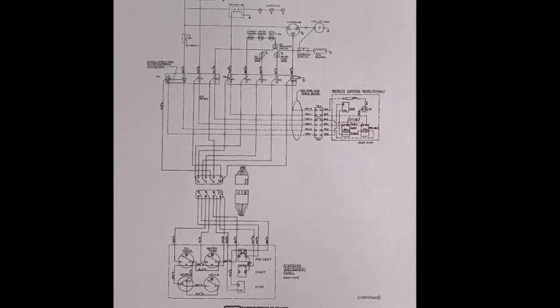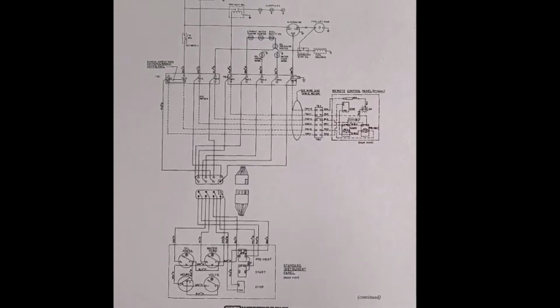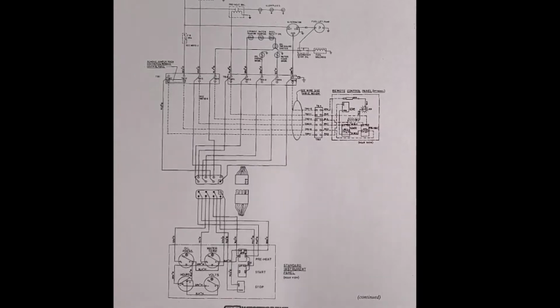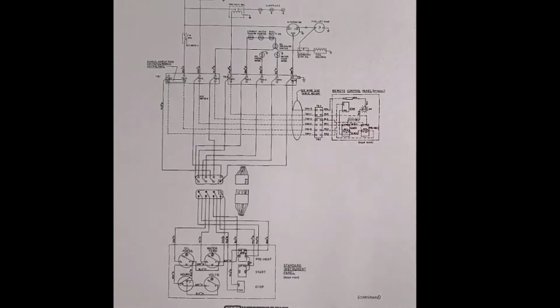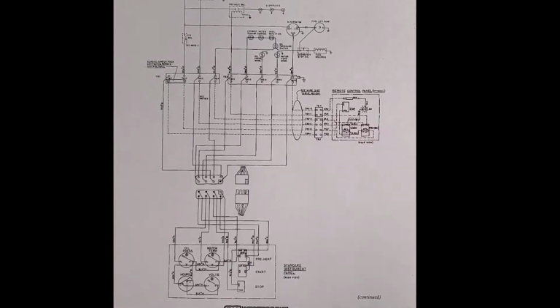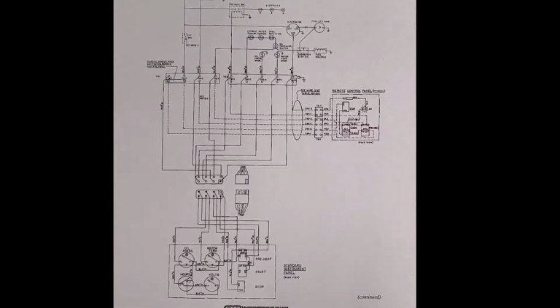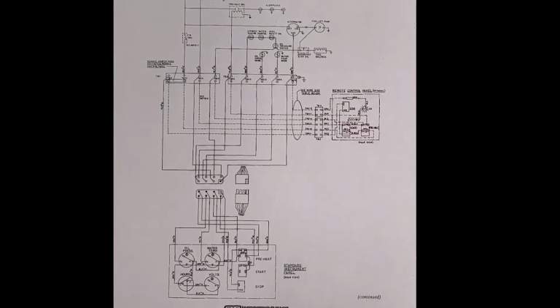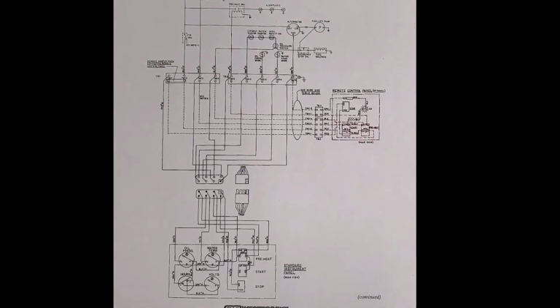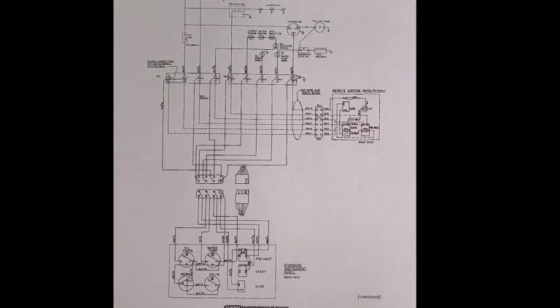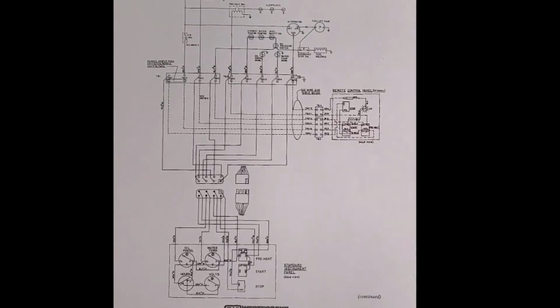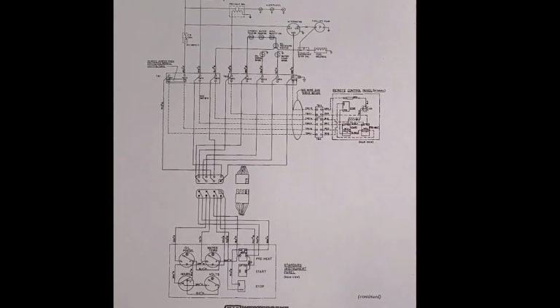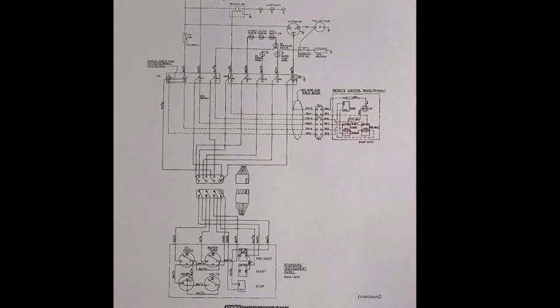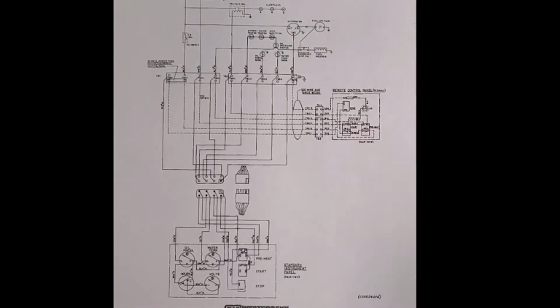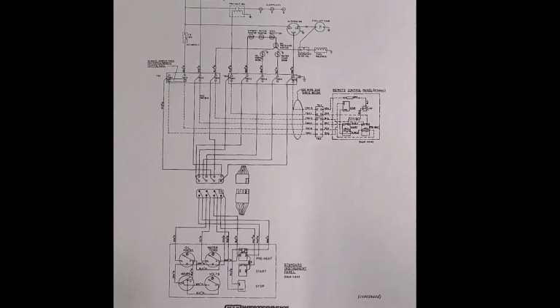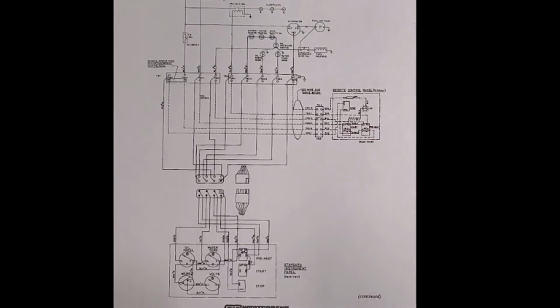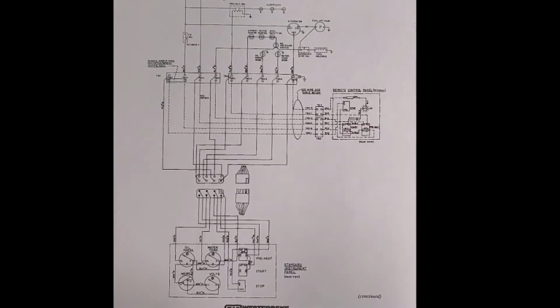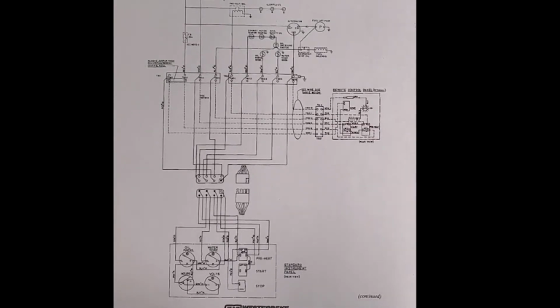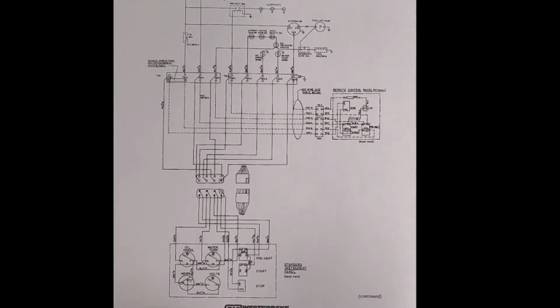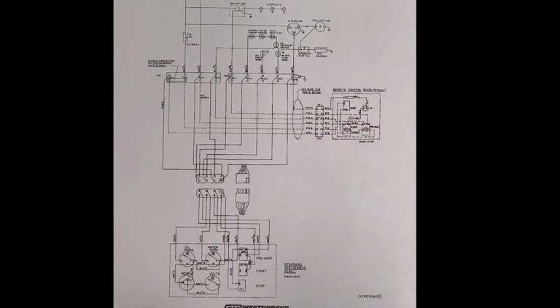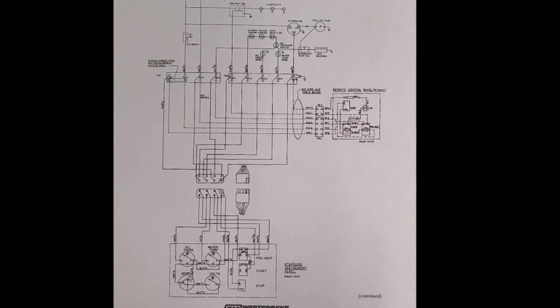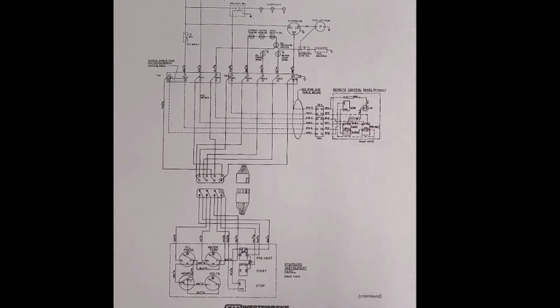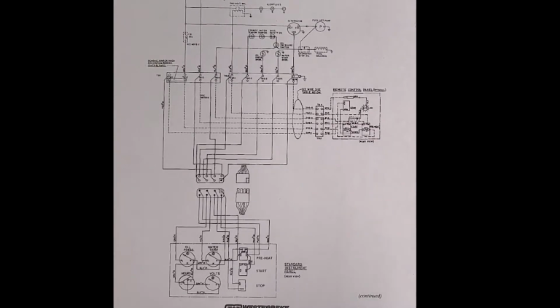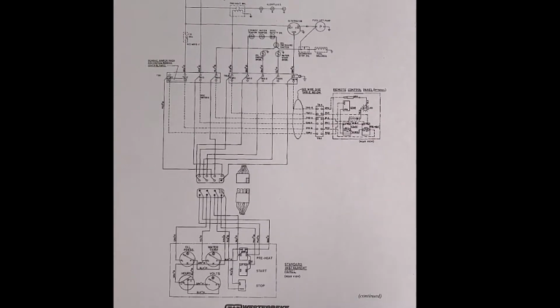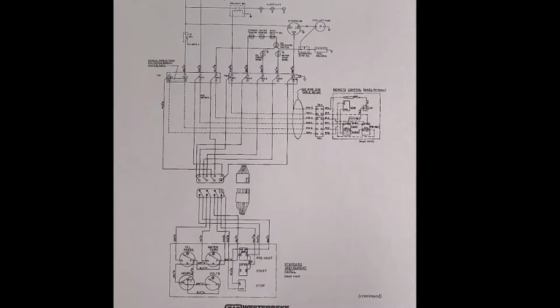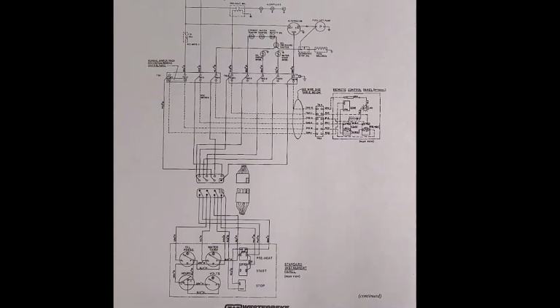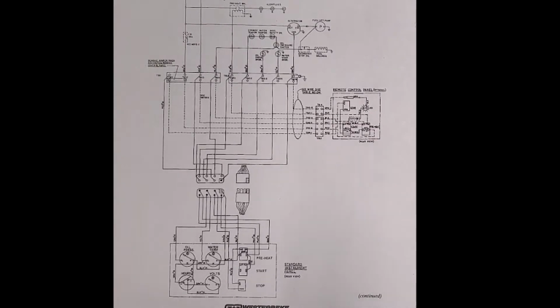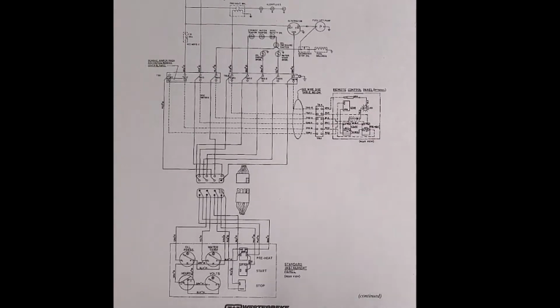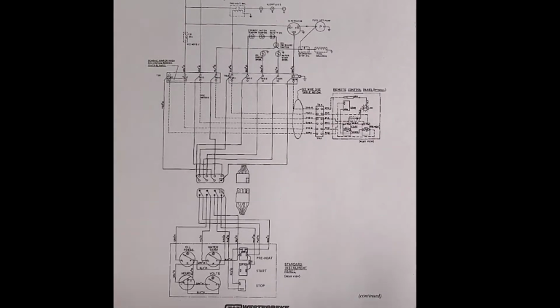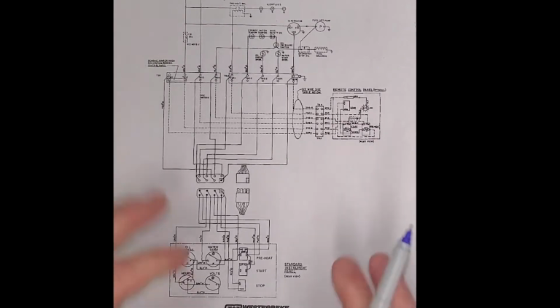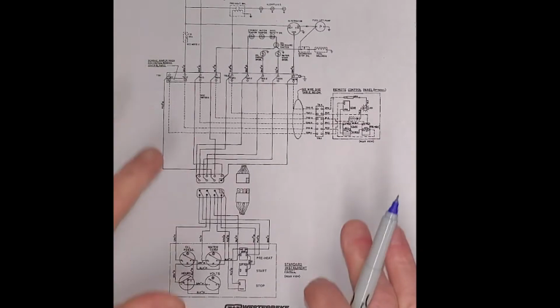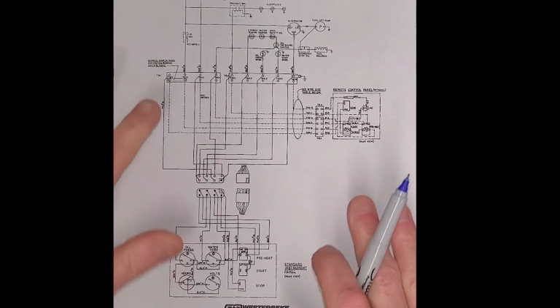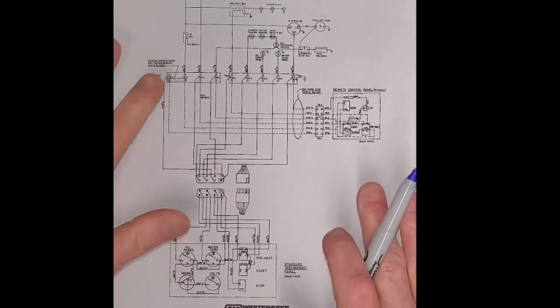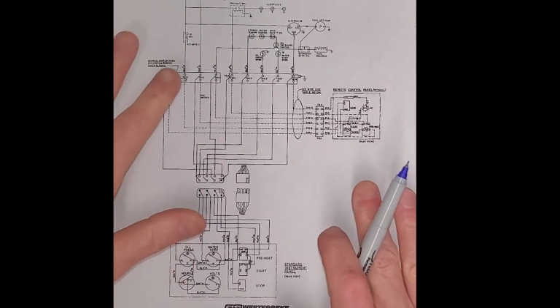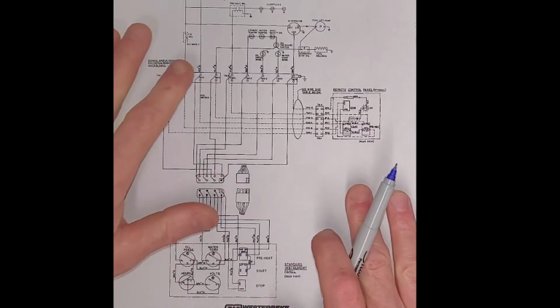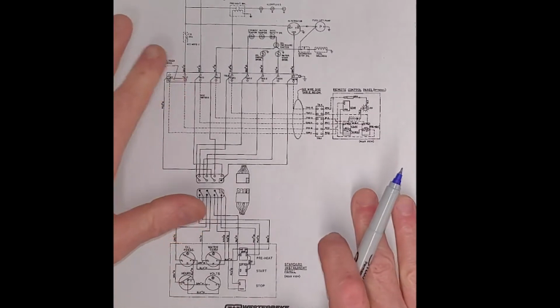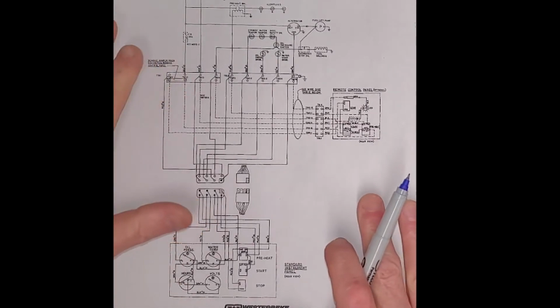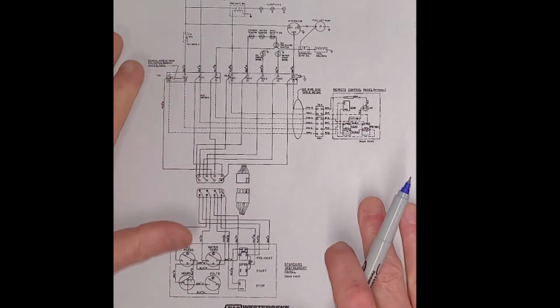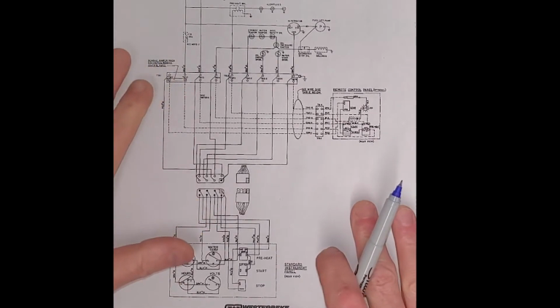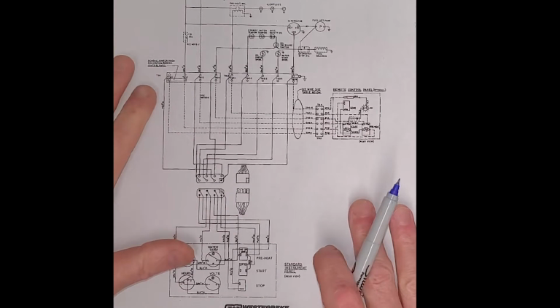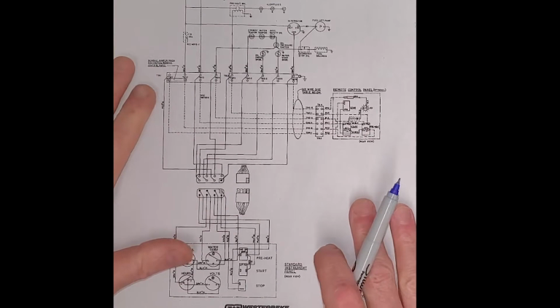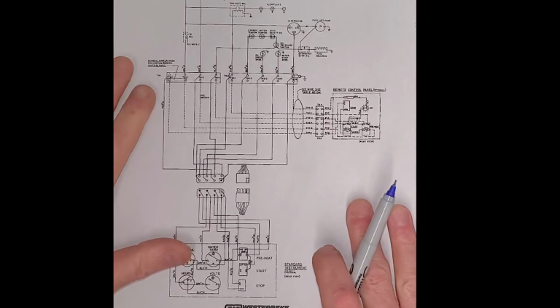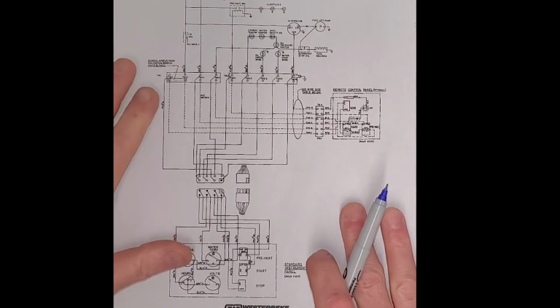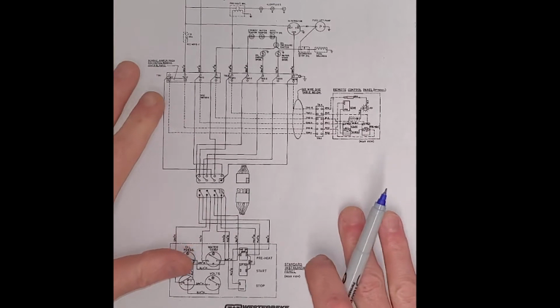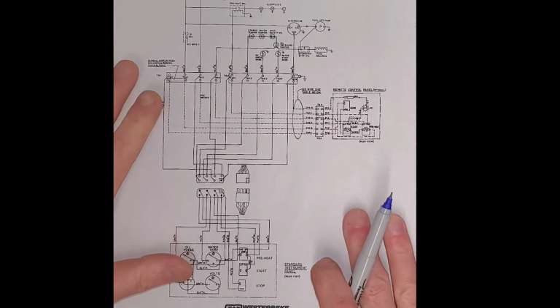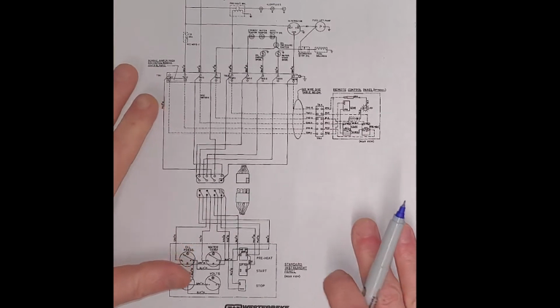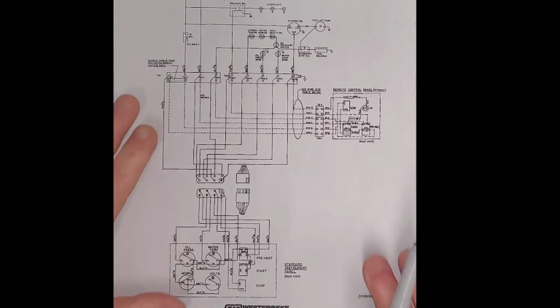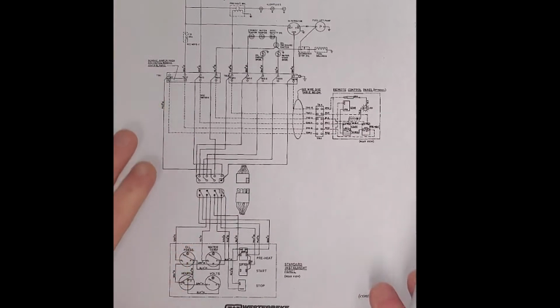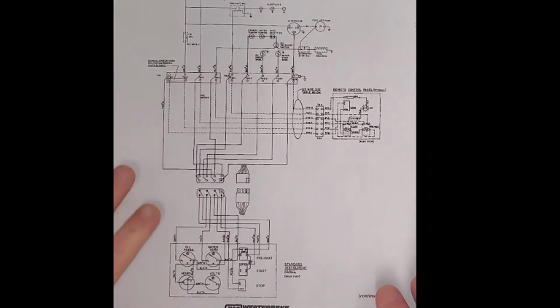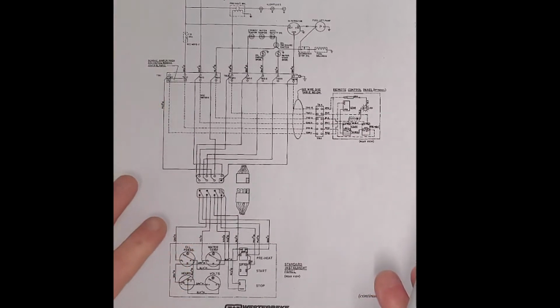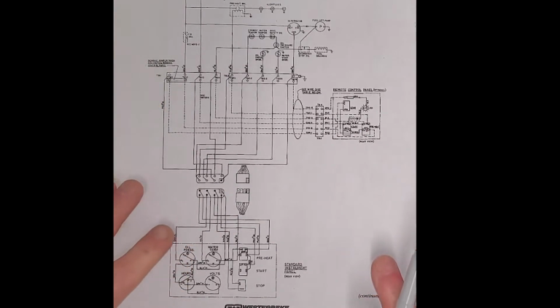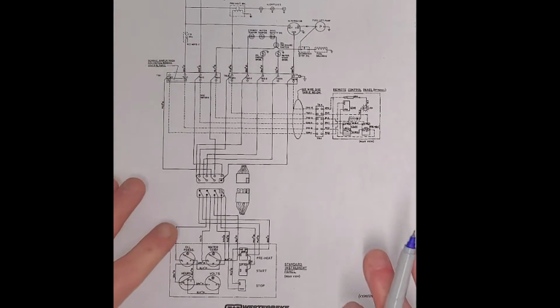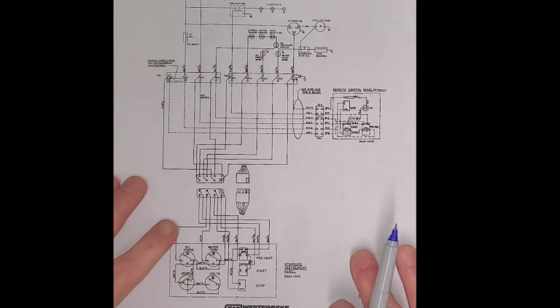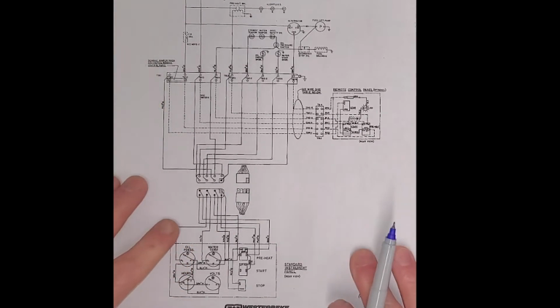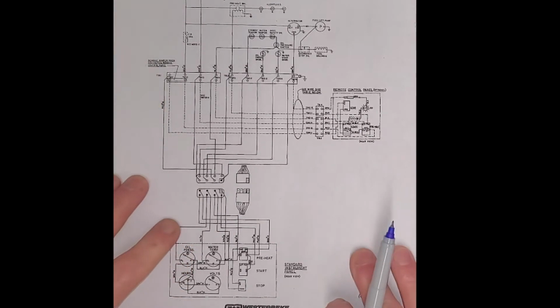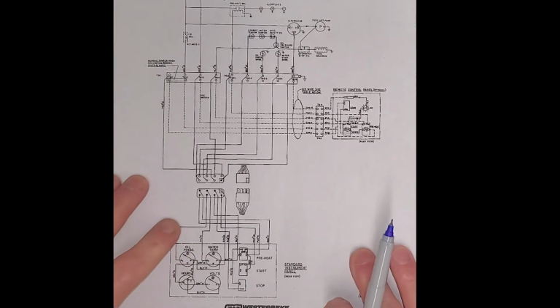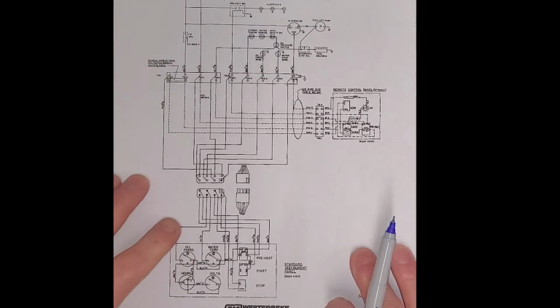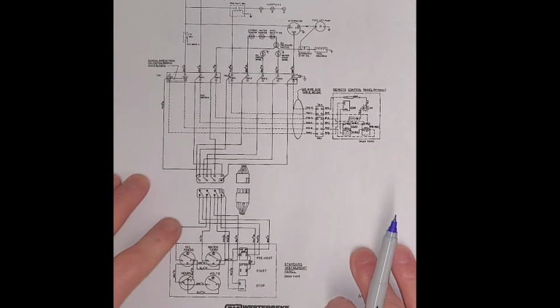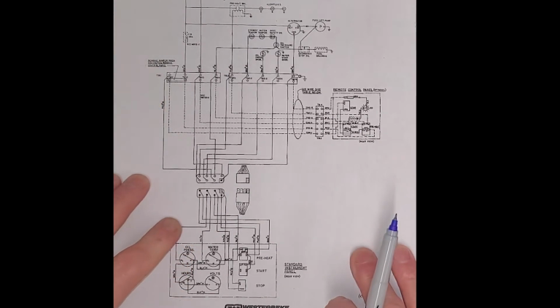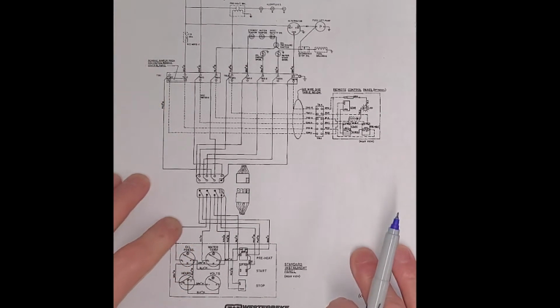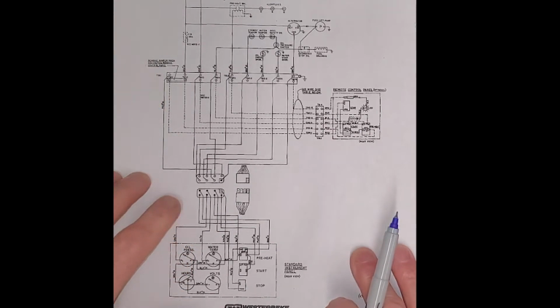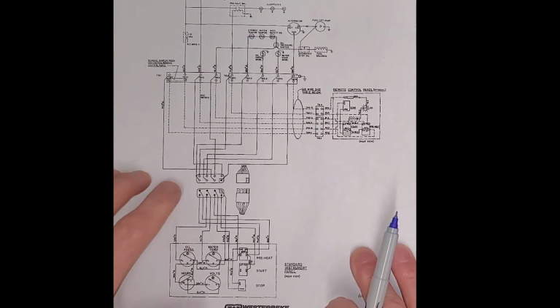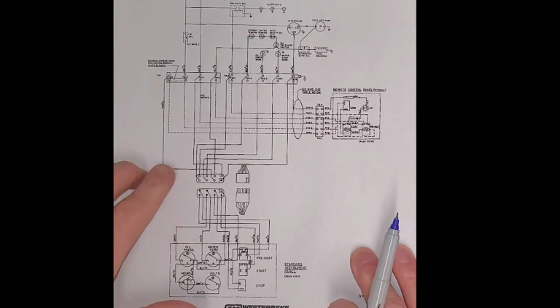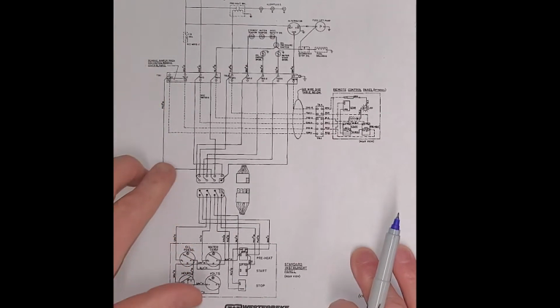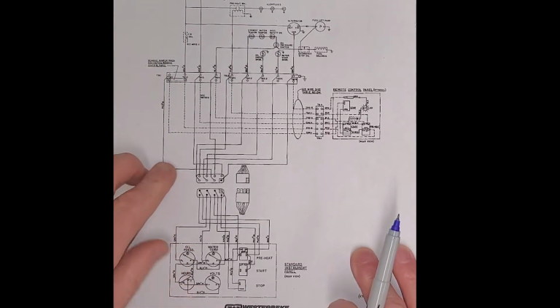Mr. Chamberlain here. I wanted to go over this early Wester Peak generator wiring diagram.